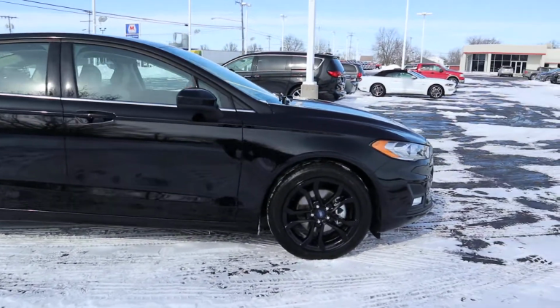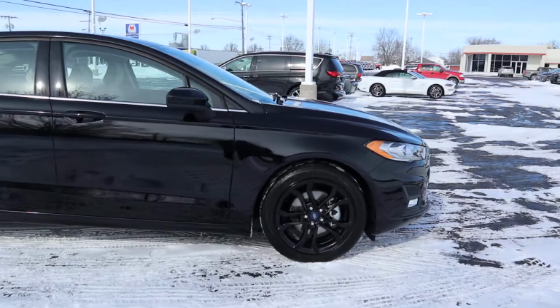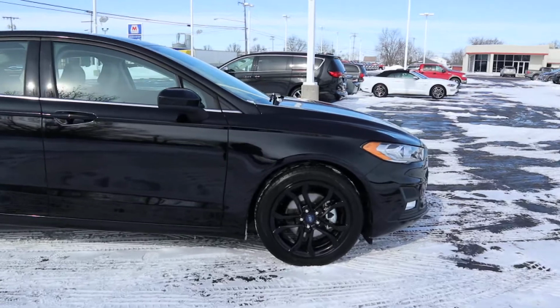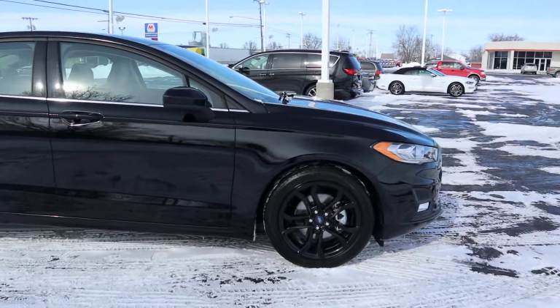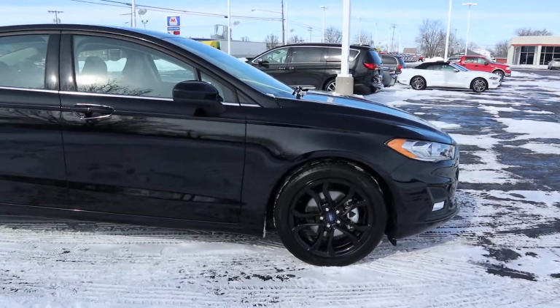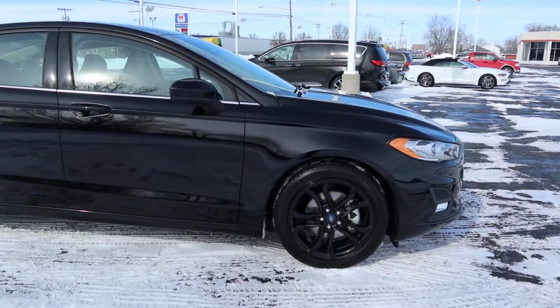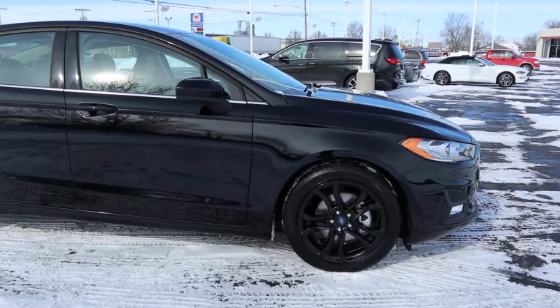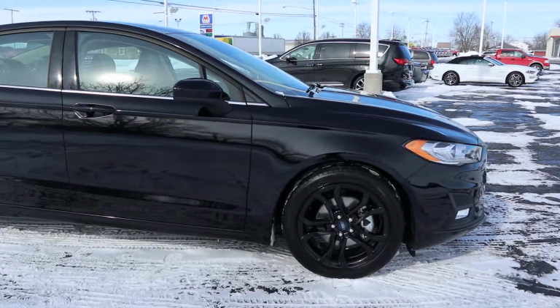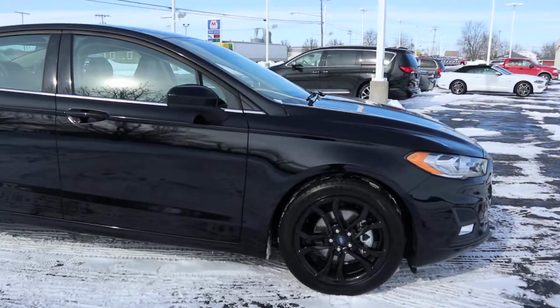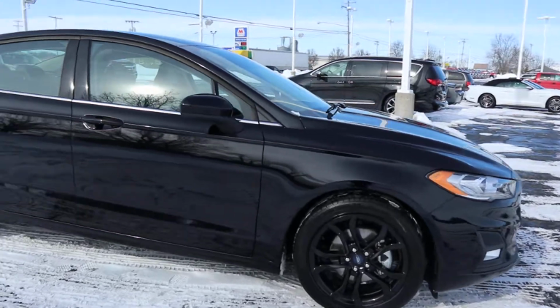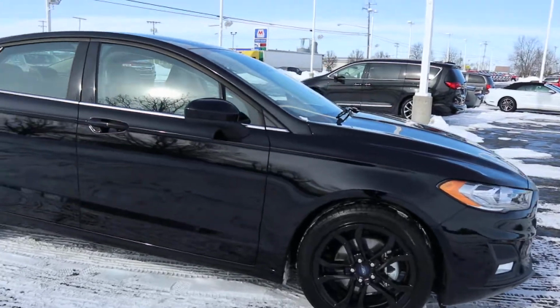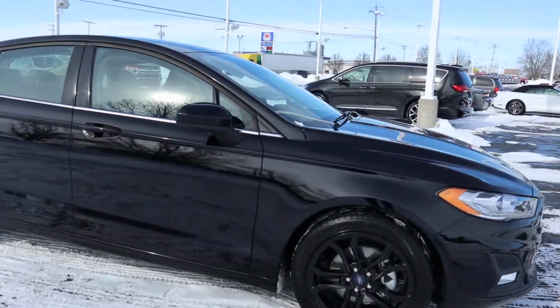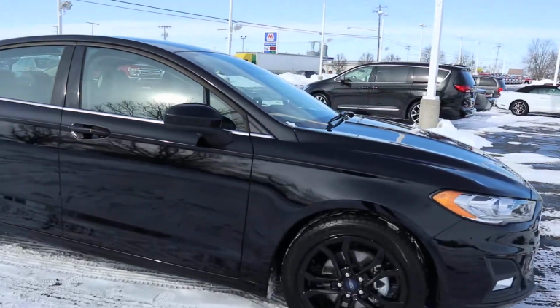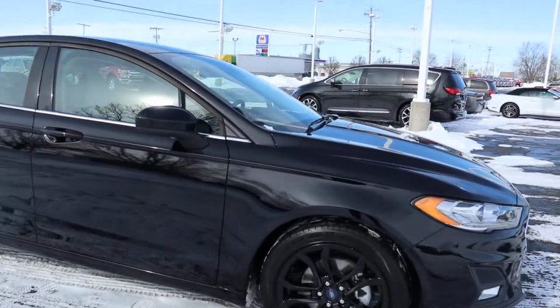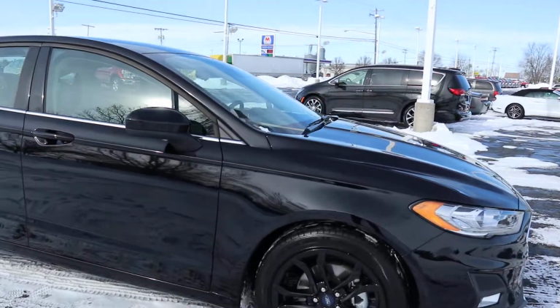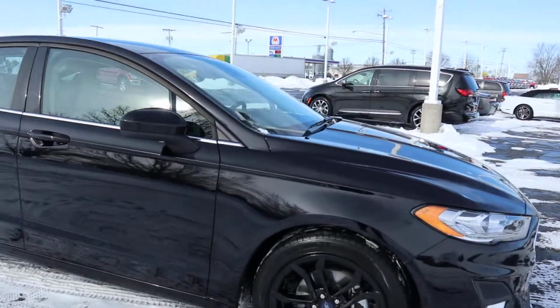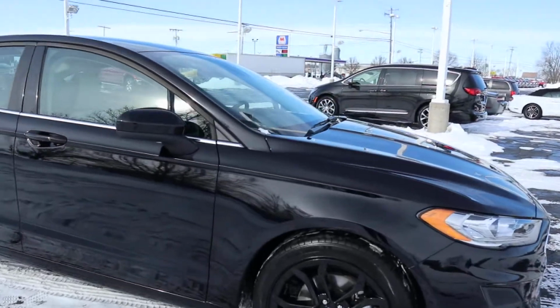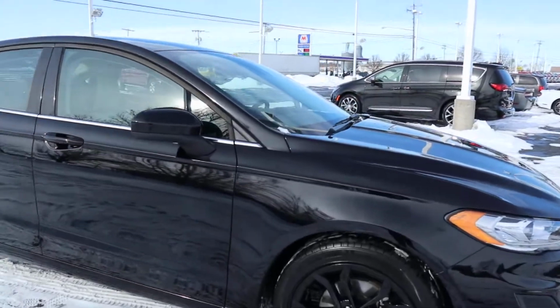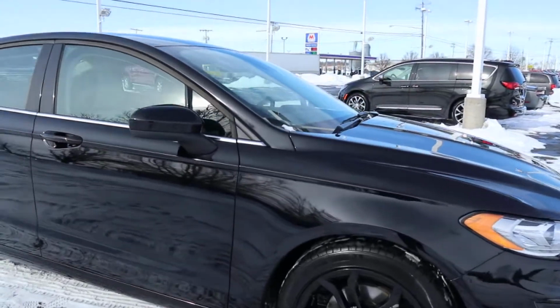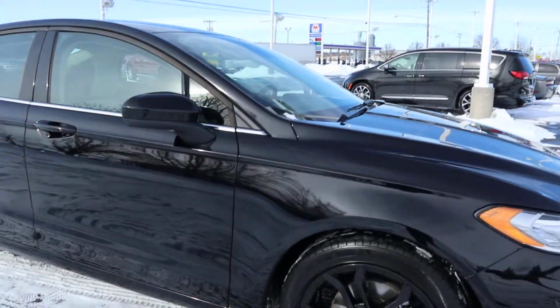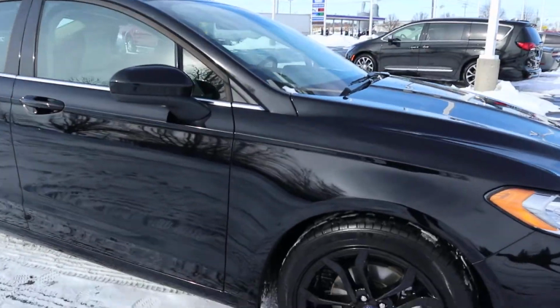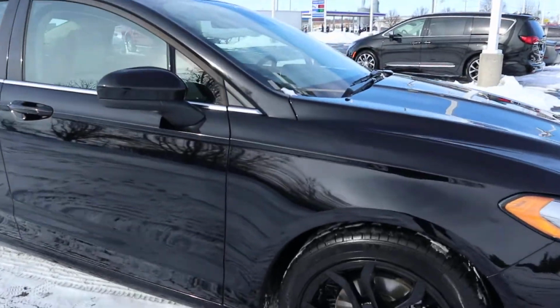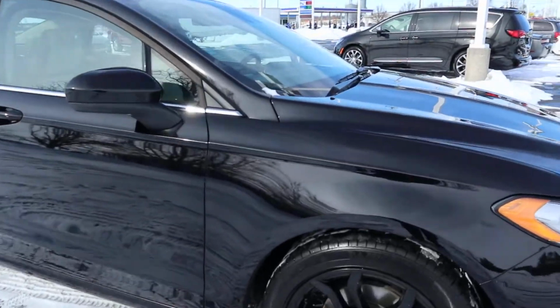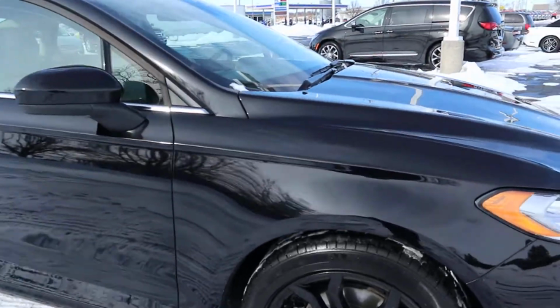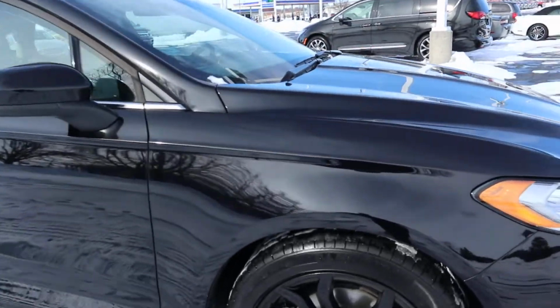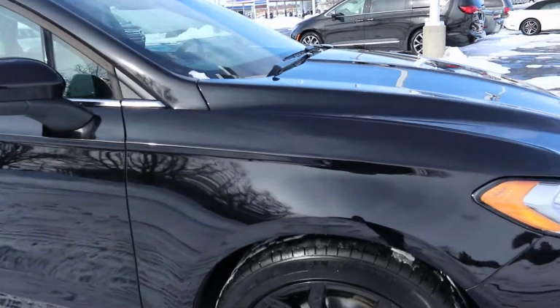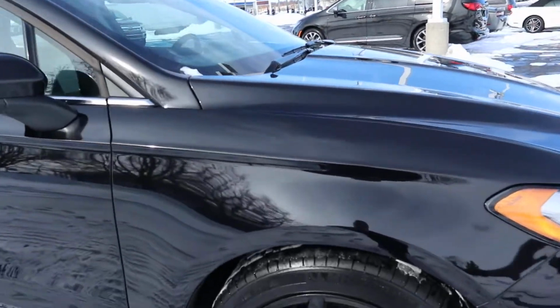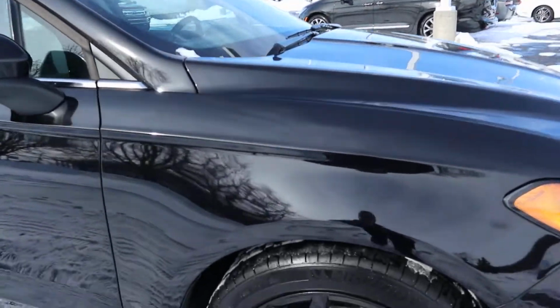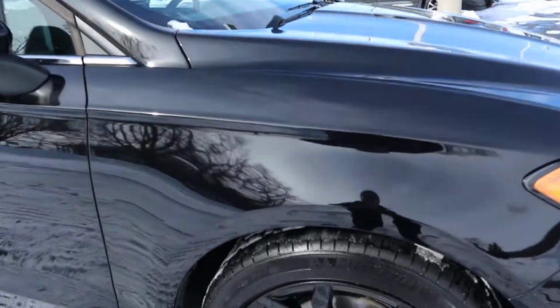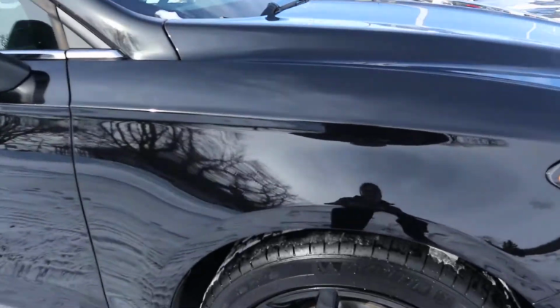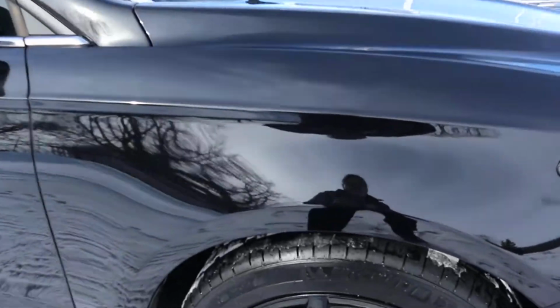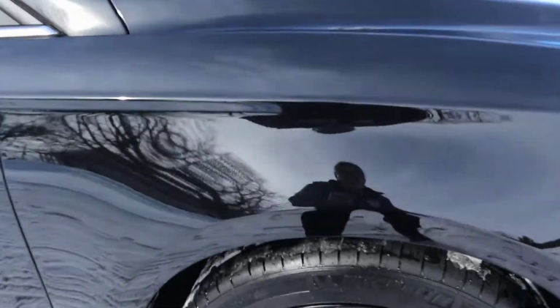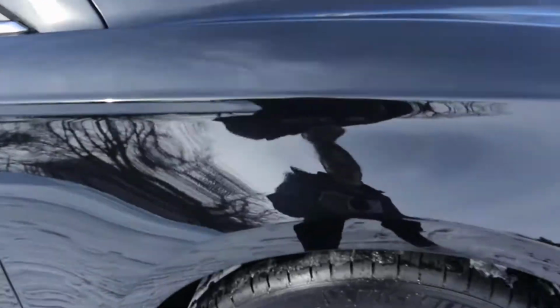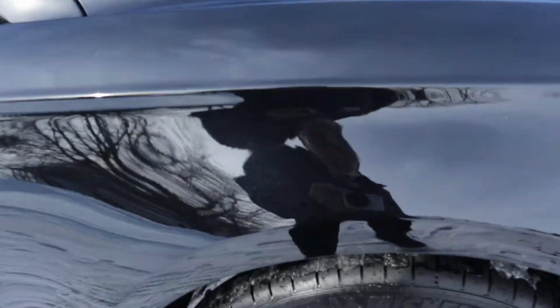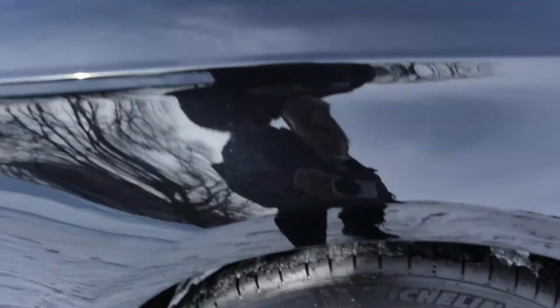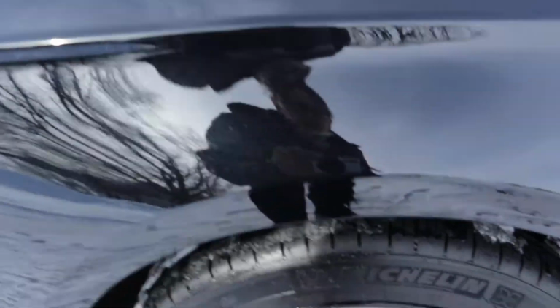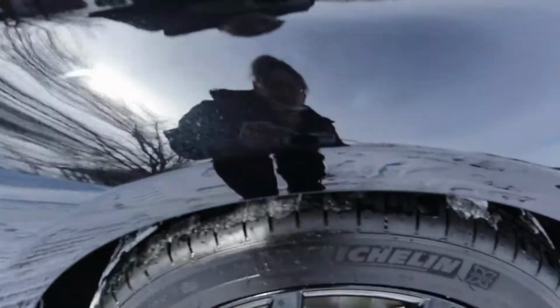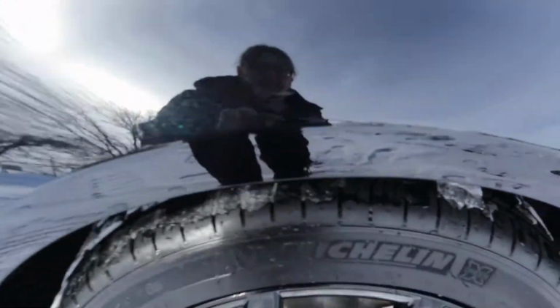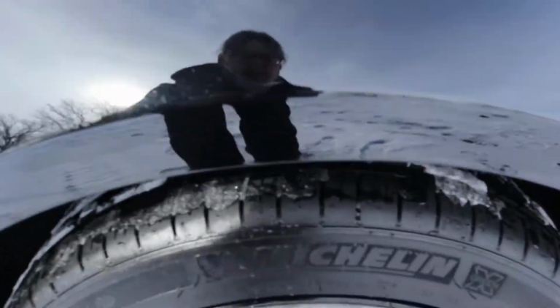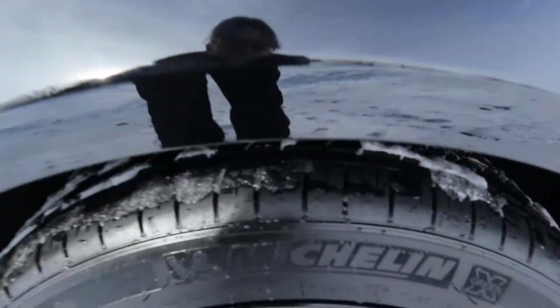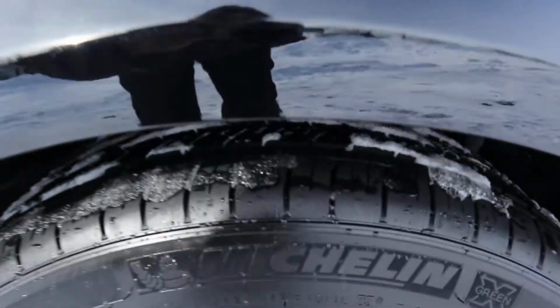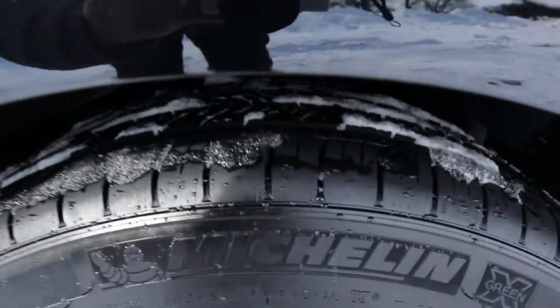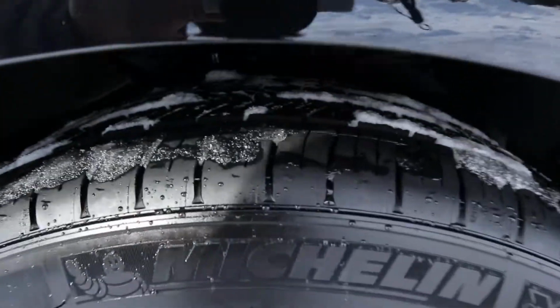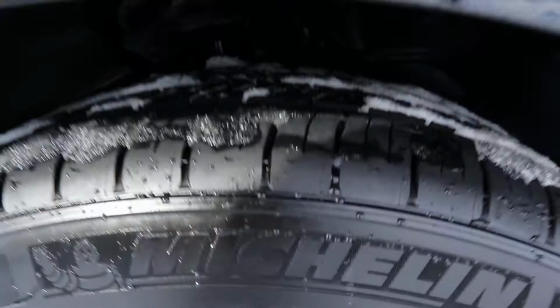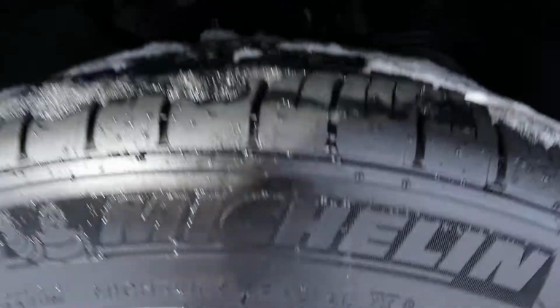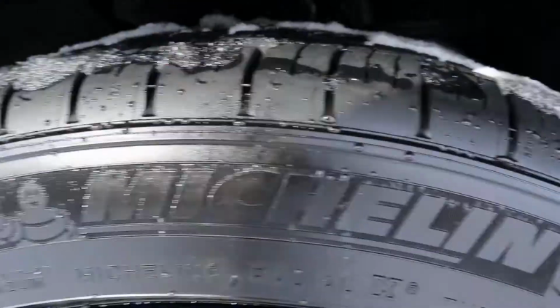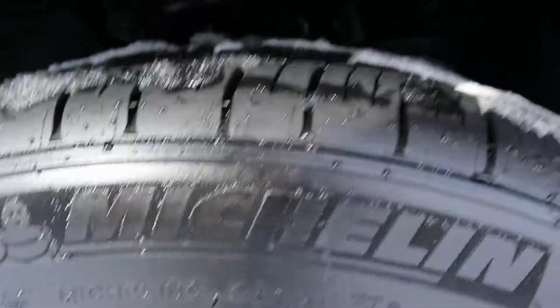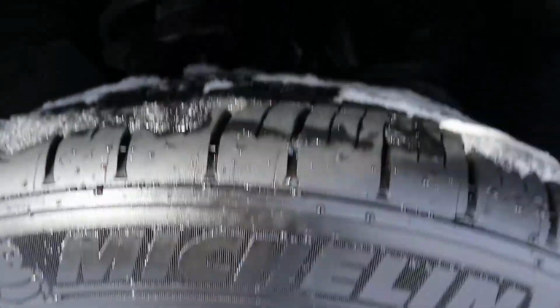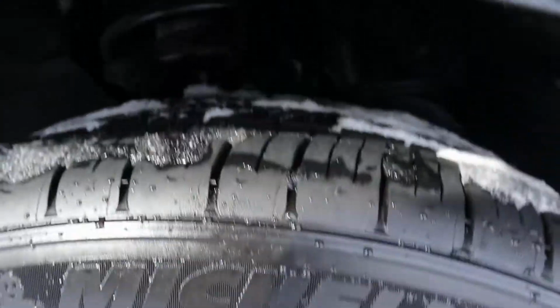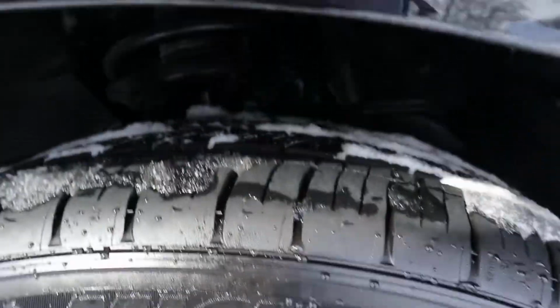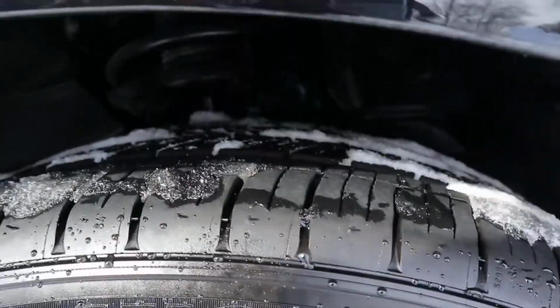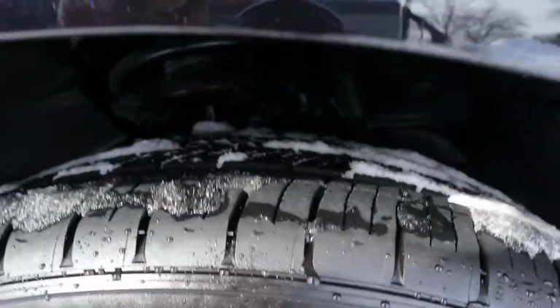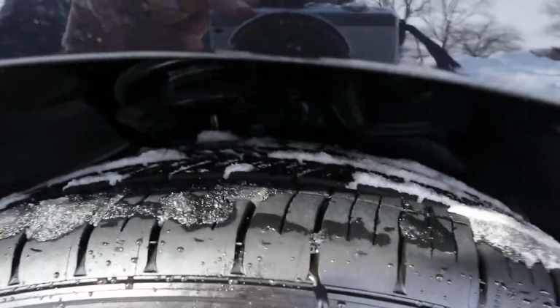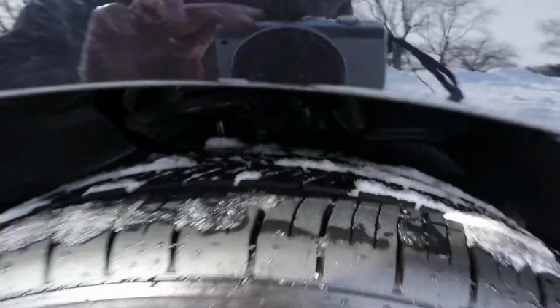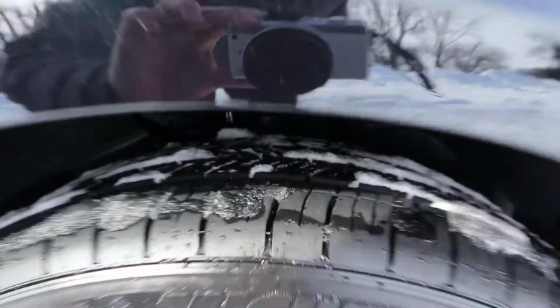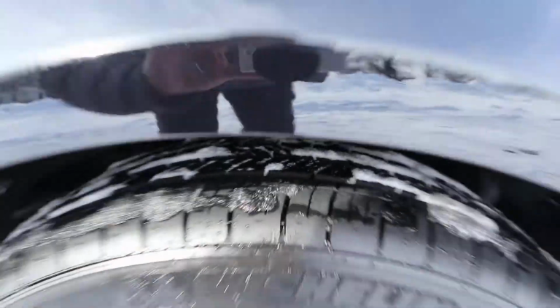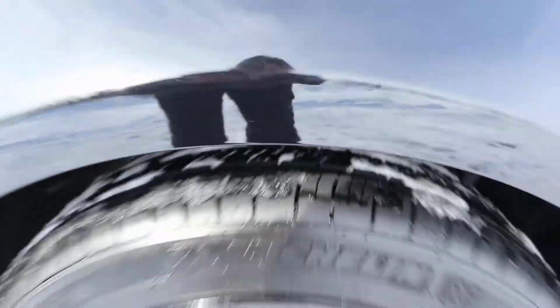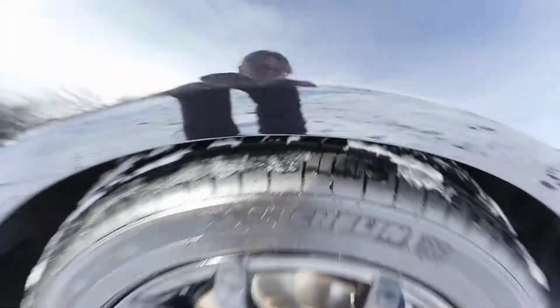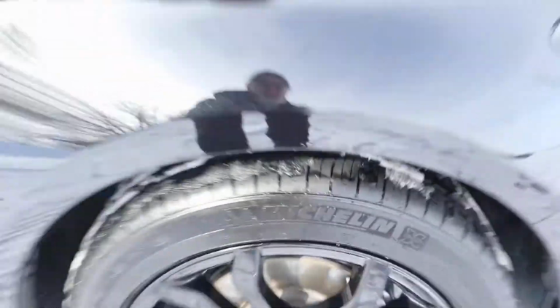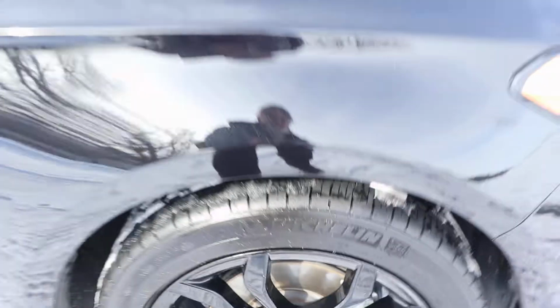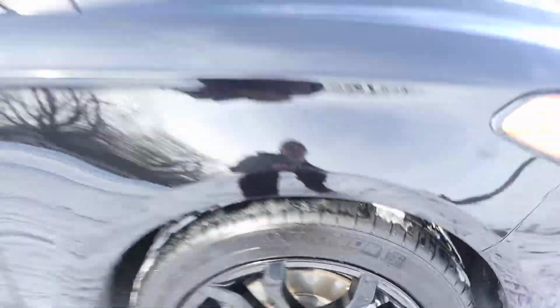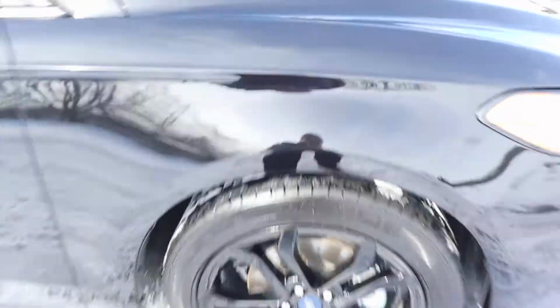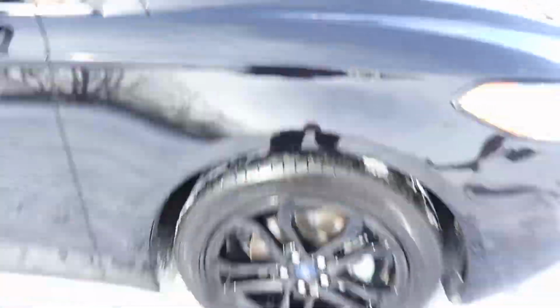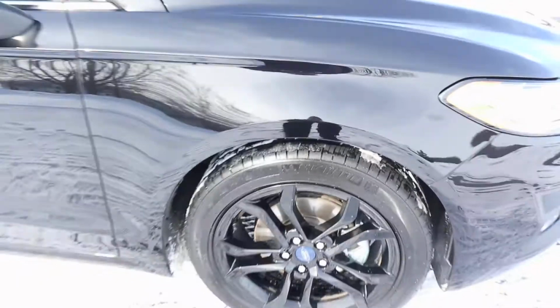Outside of this is in great shape. Tires look good.